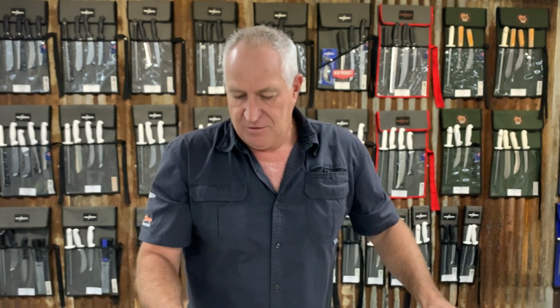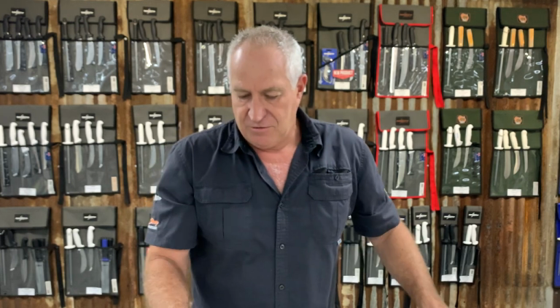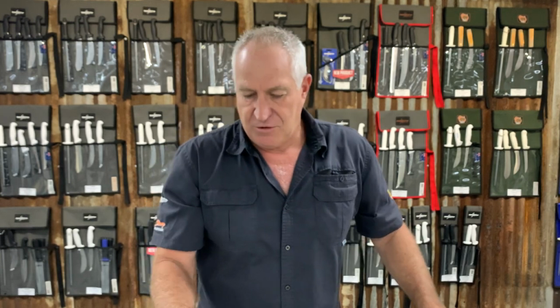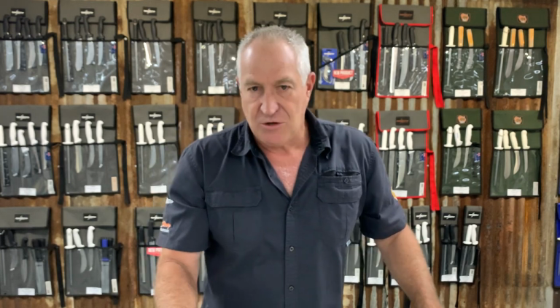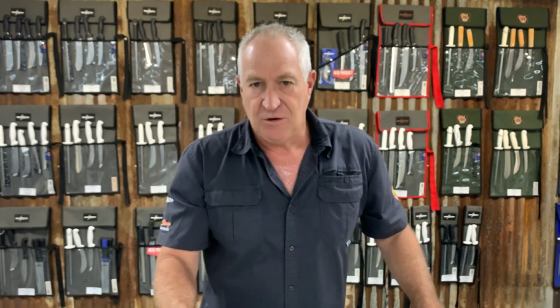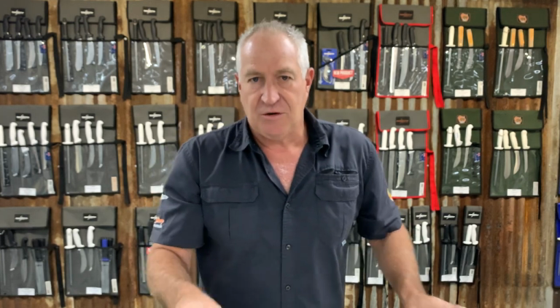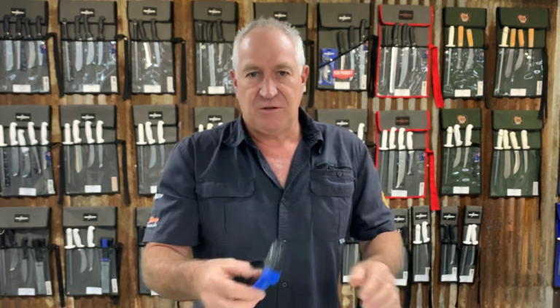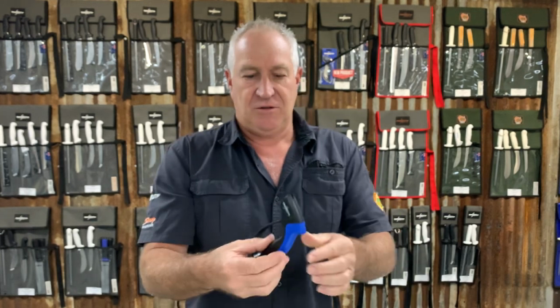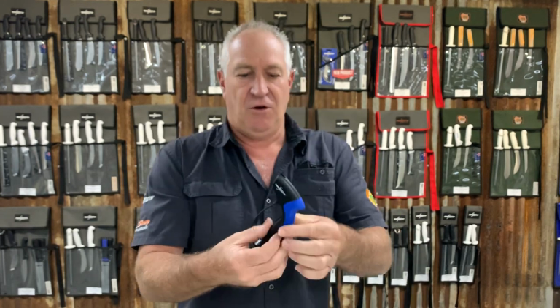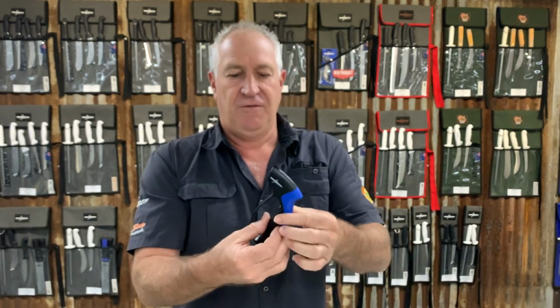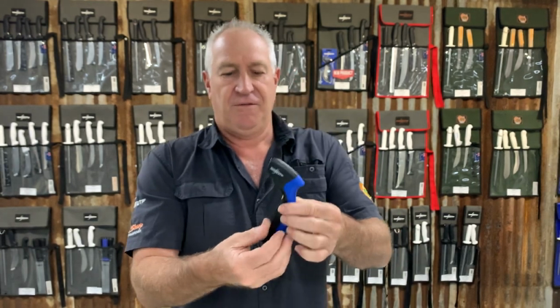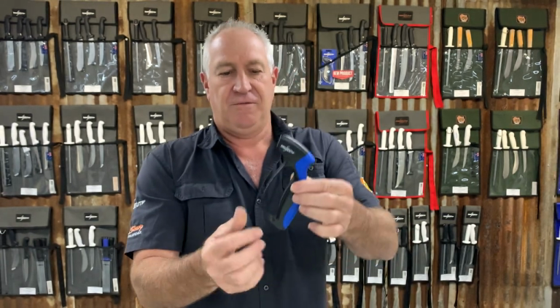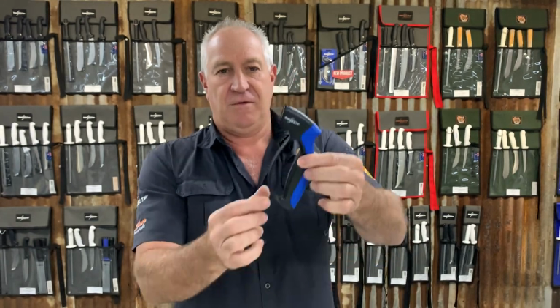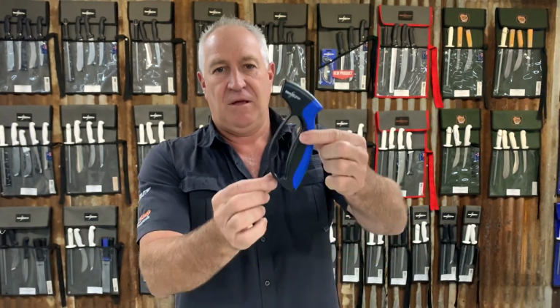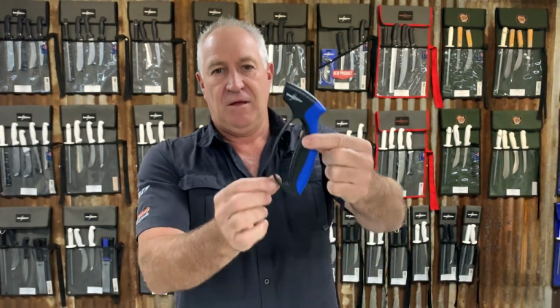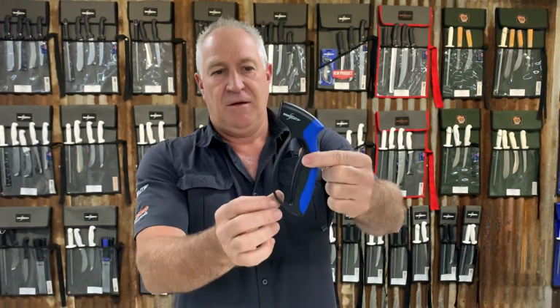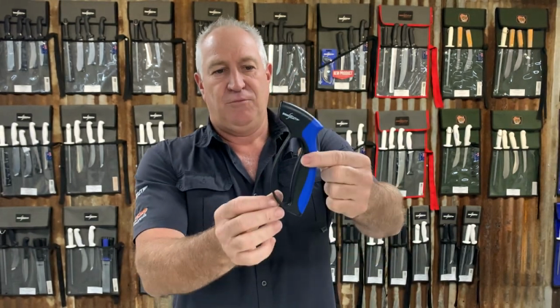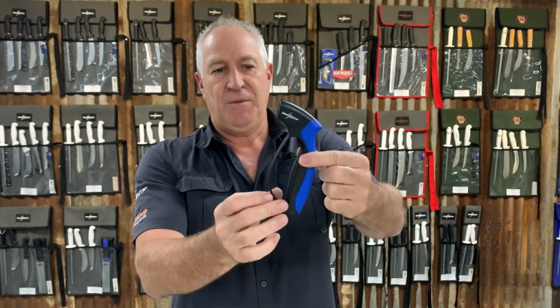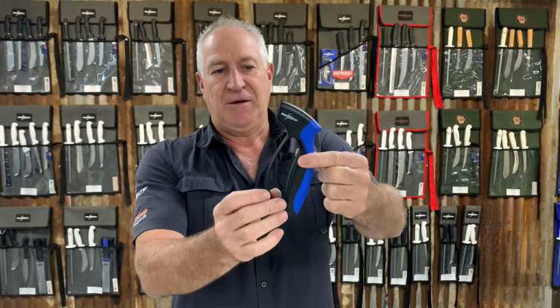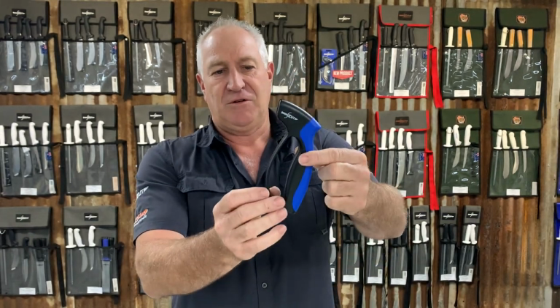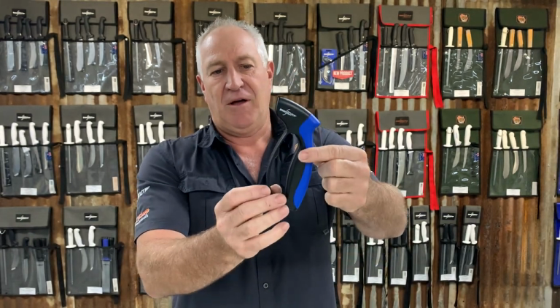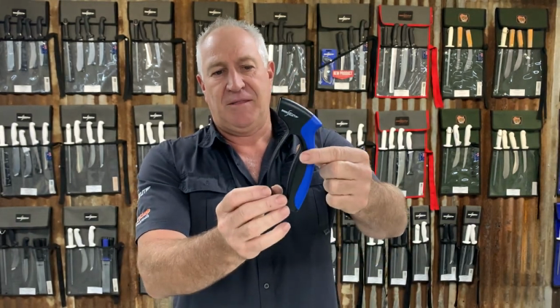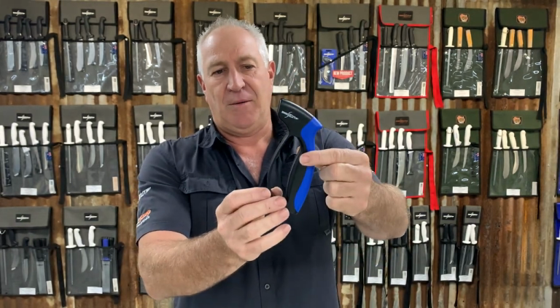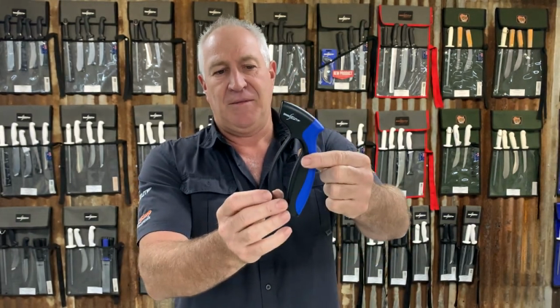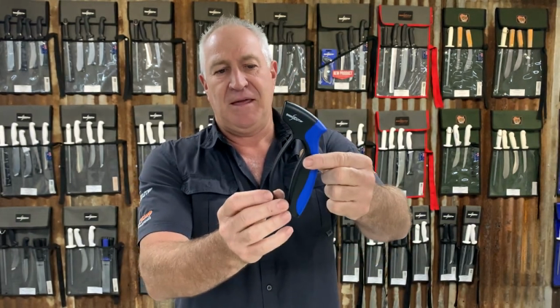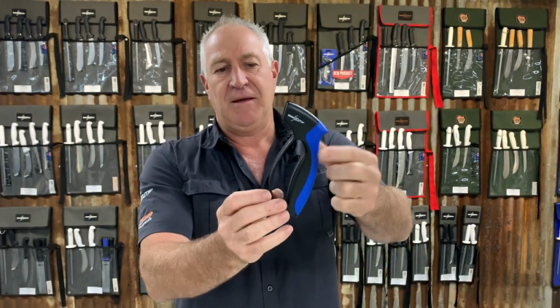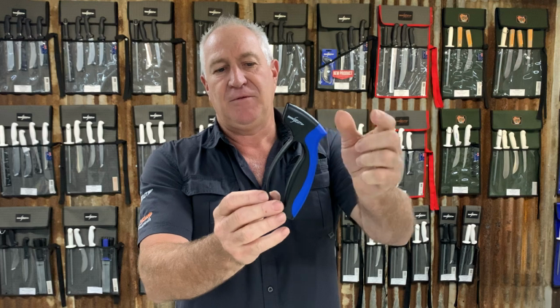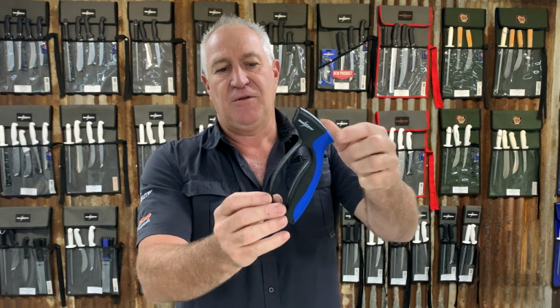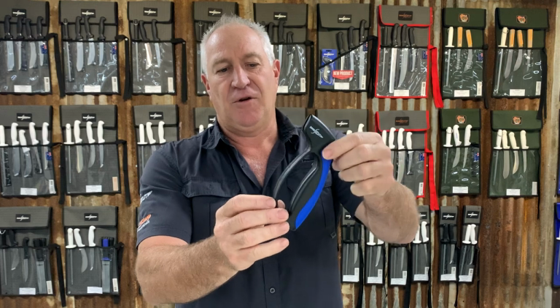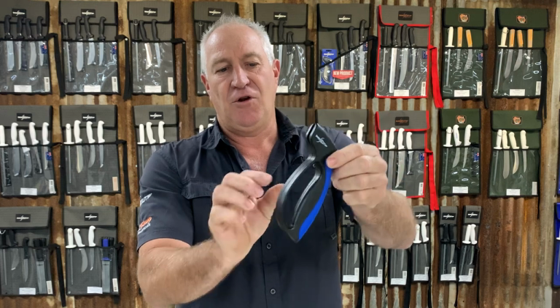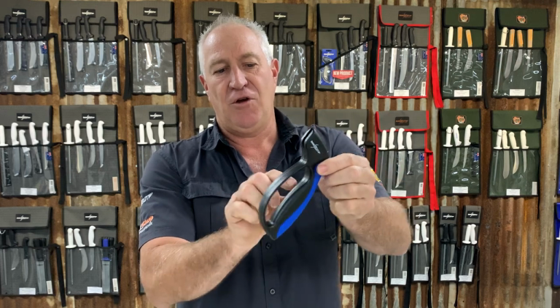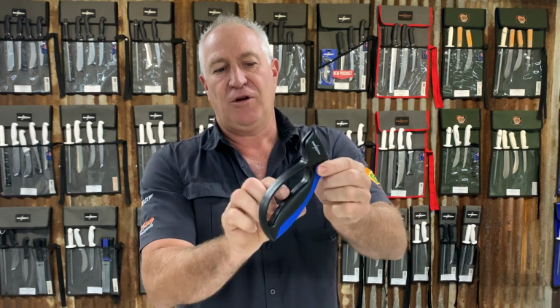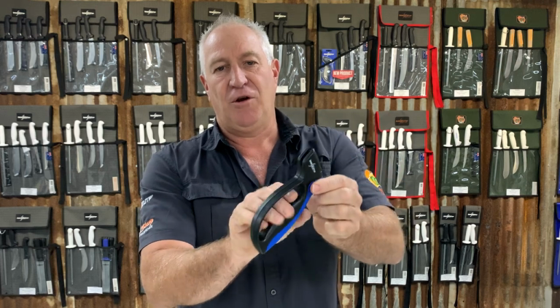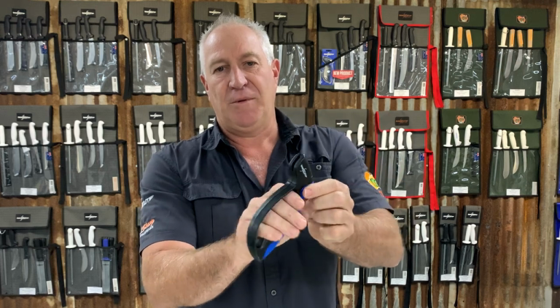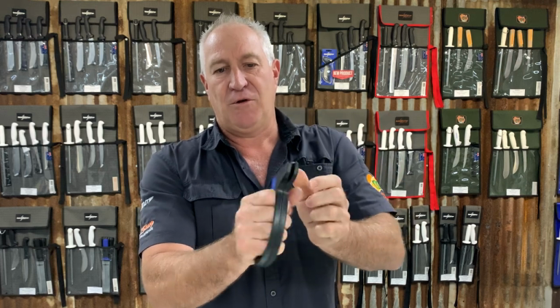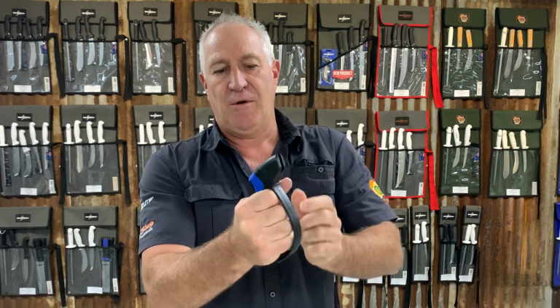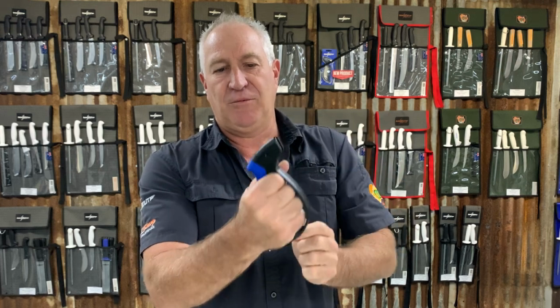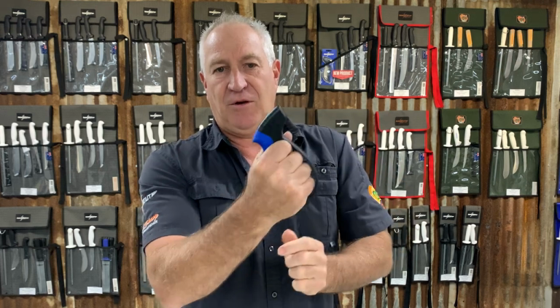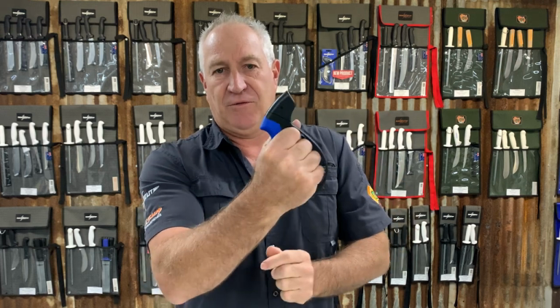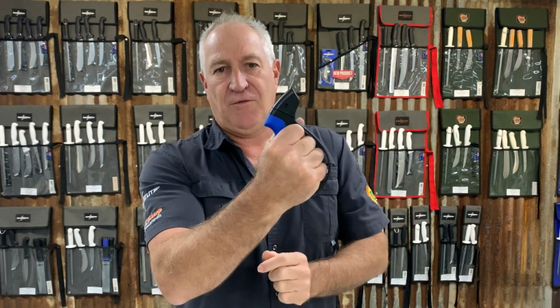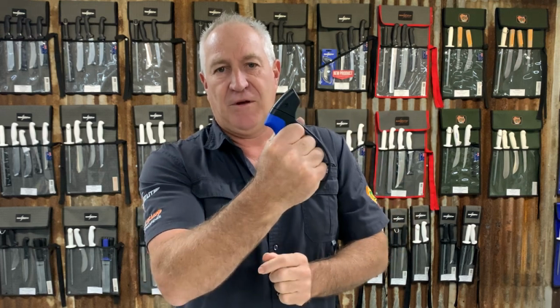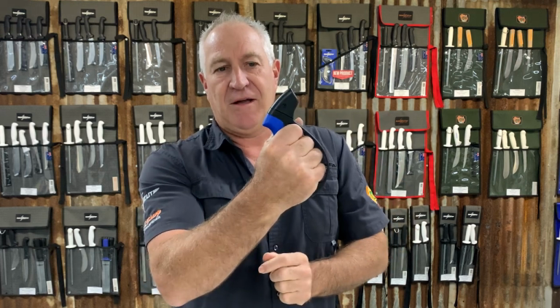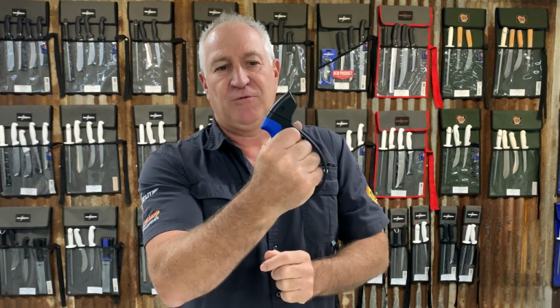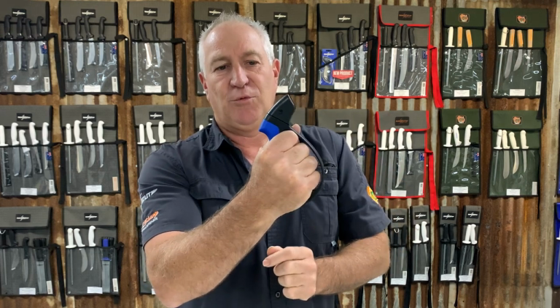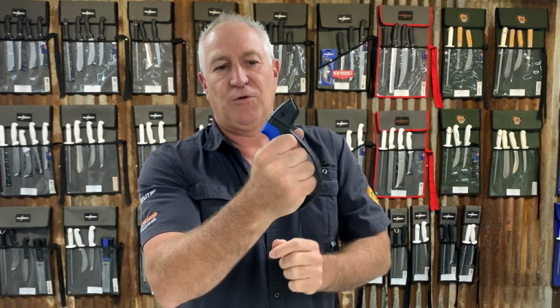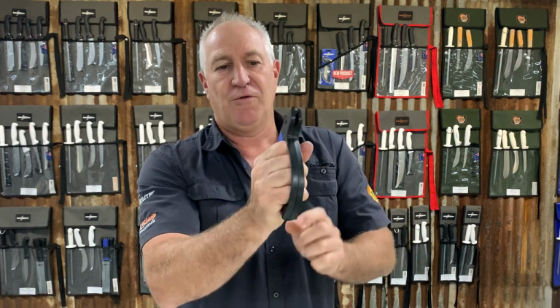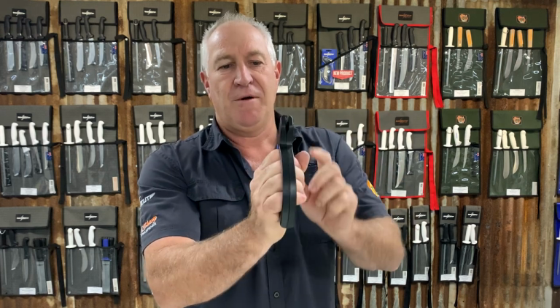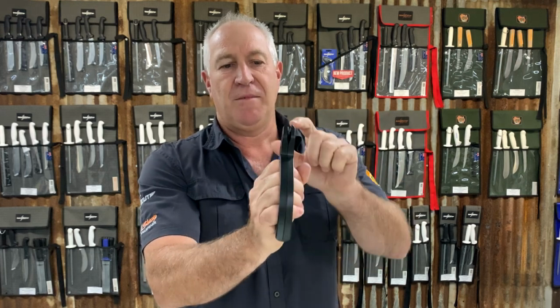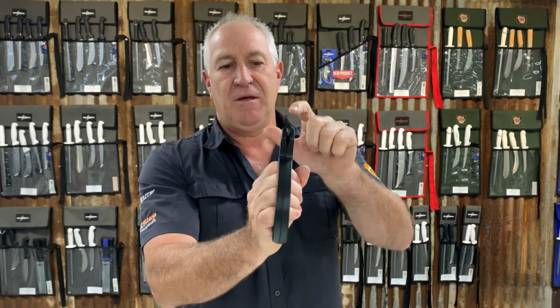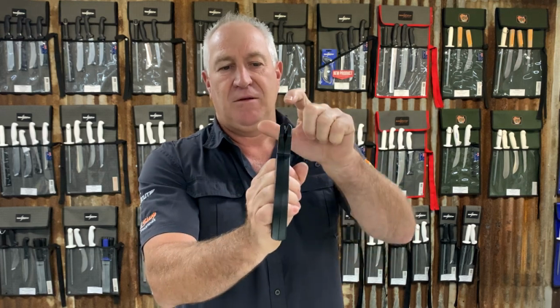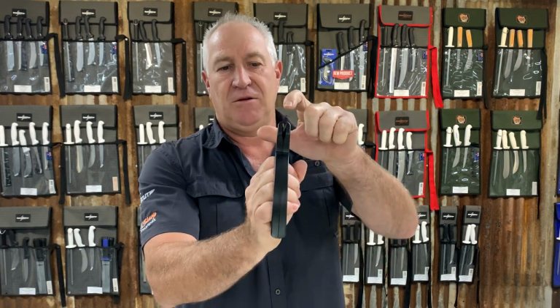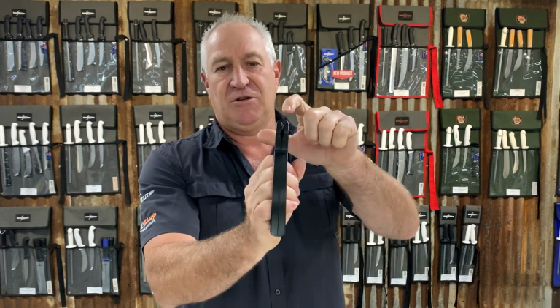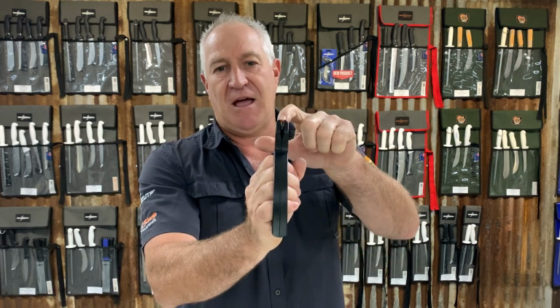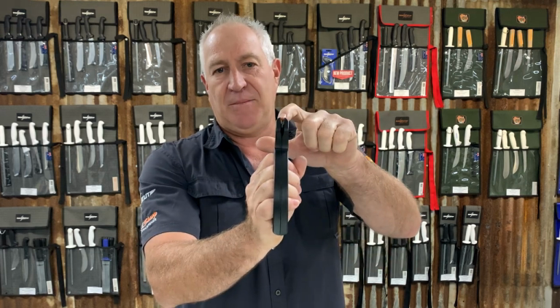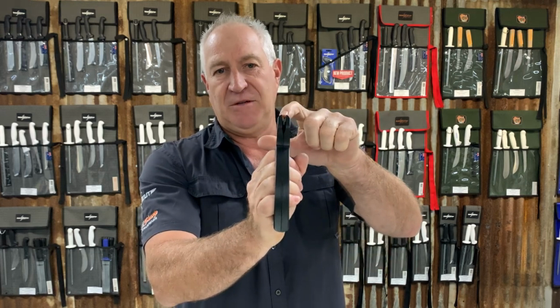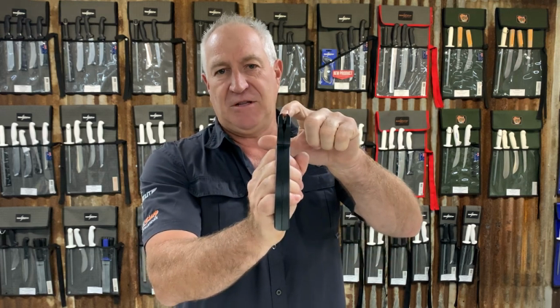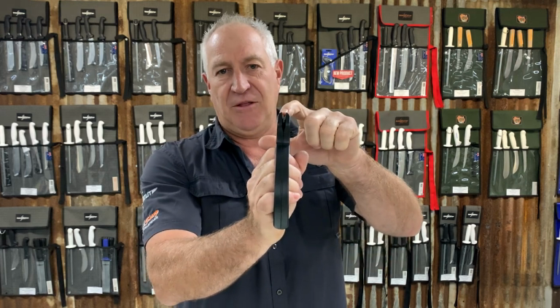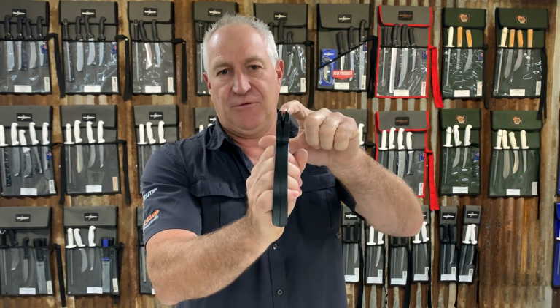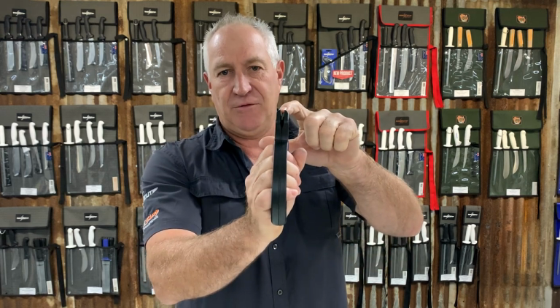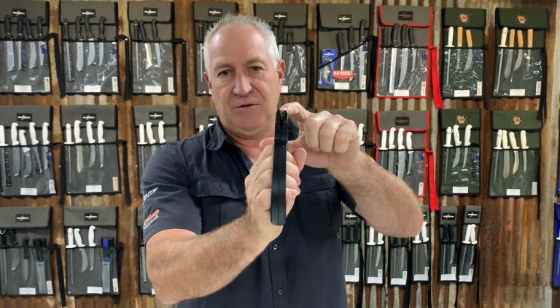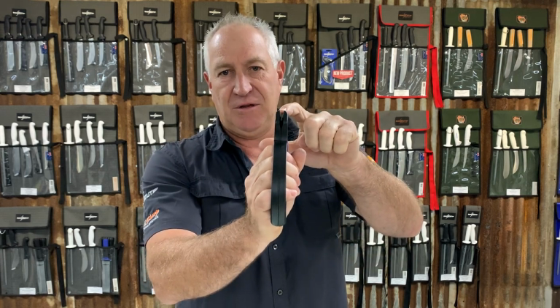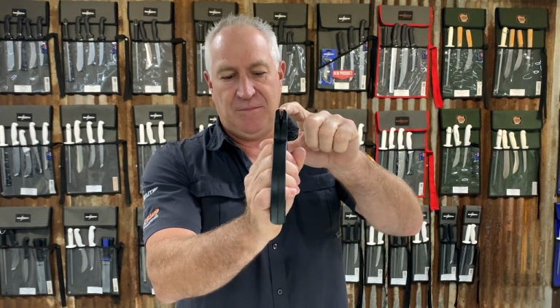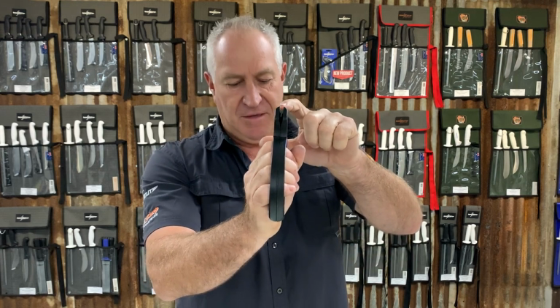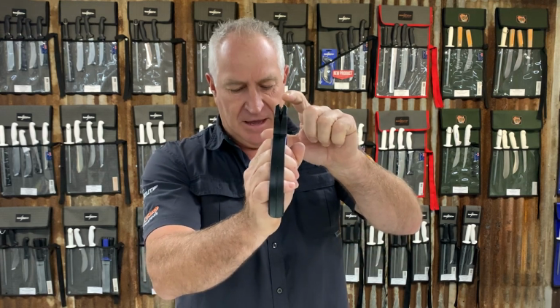The unit itself looks pretty much like that one there. You've got an ergonomic grip, so it's very comfortable to hold. Your sharpening is done through the tip there.